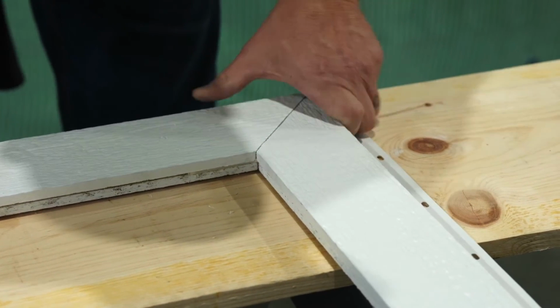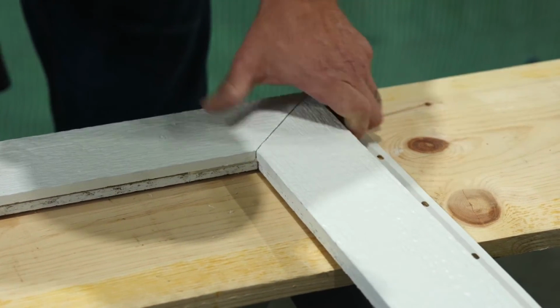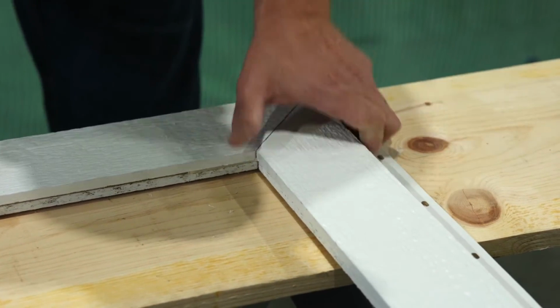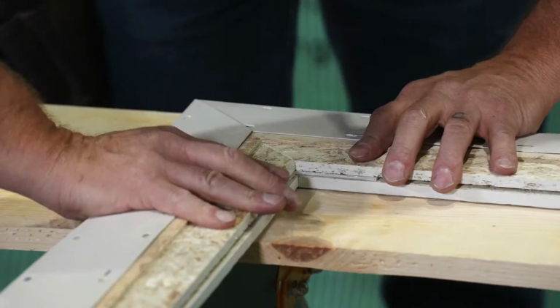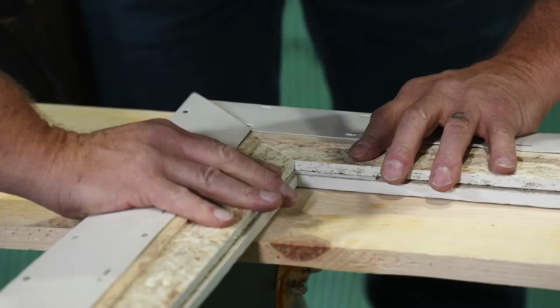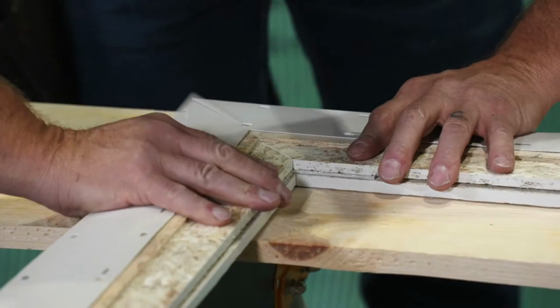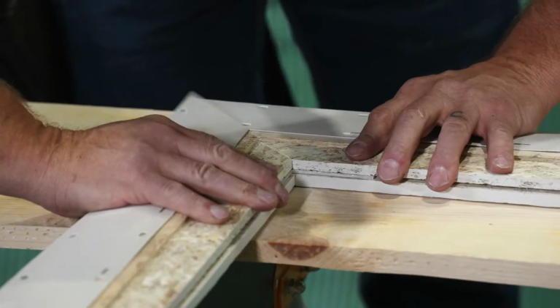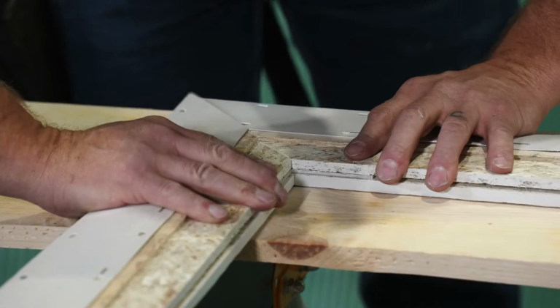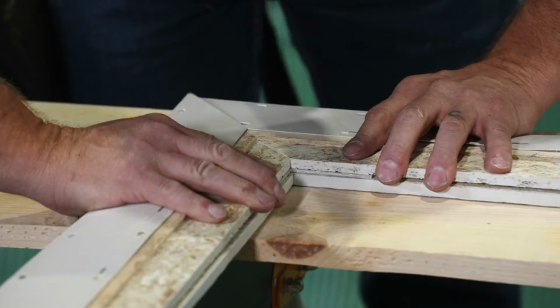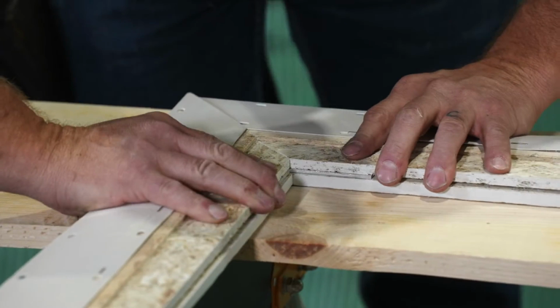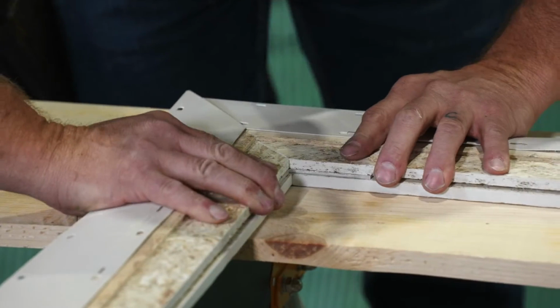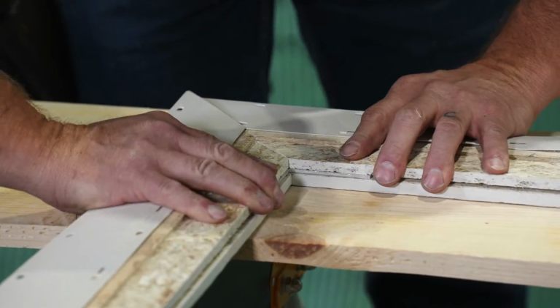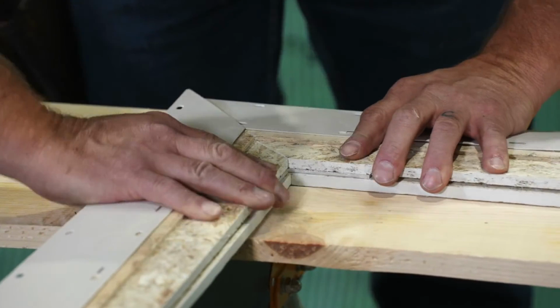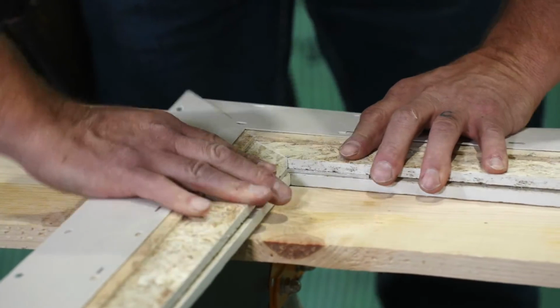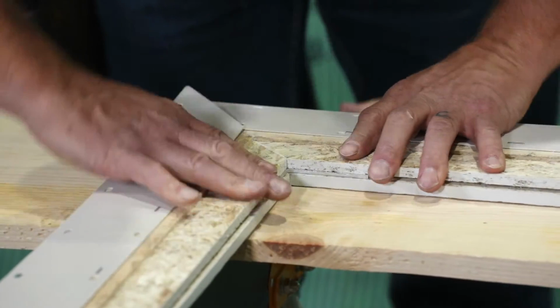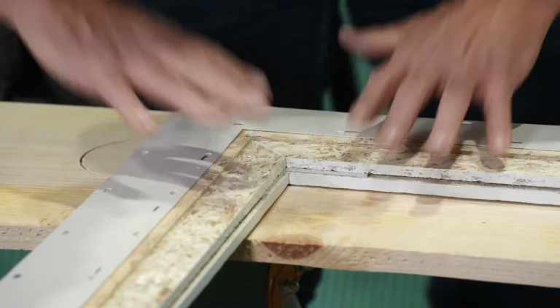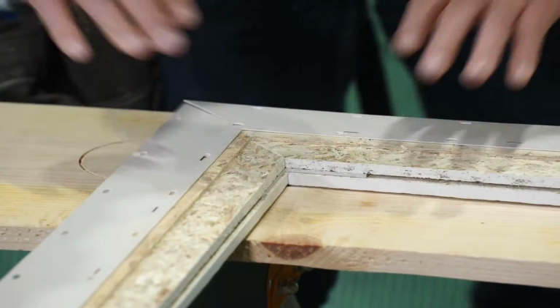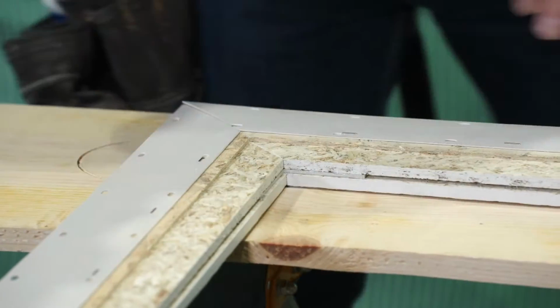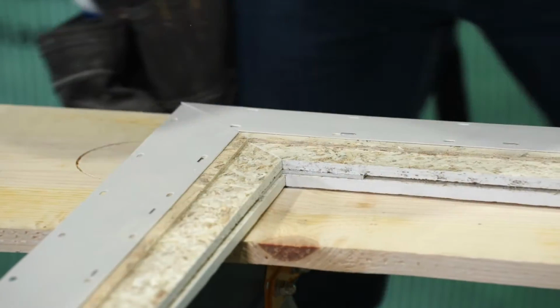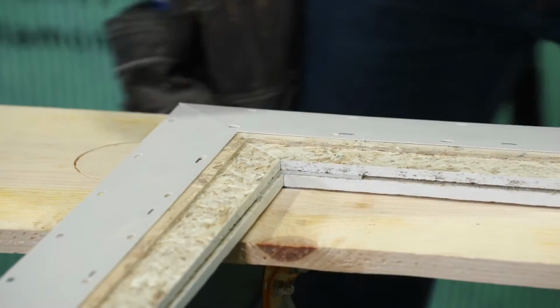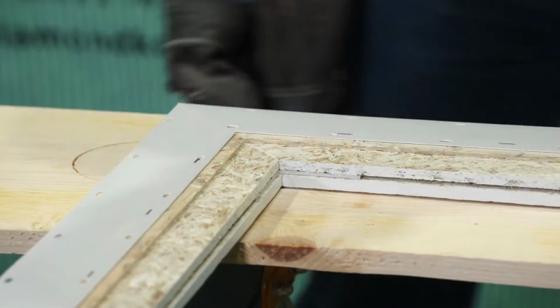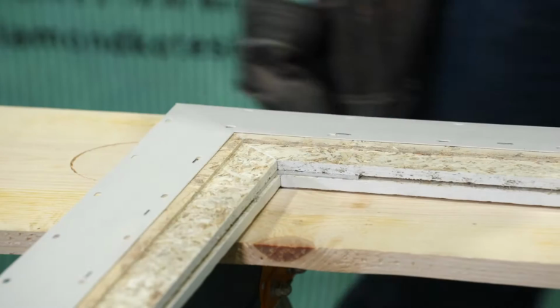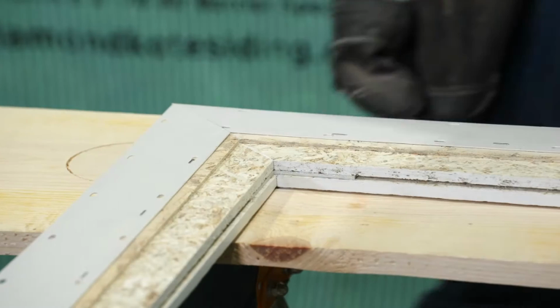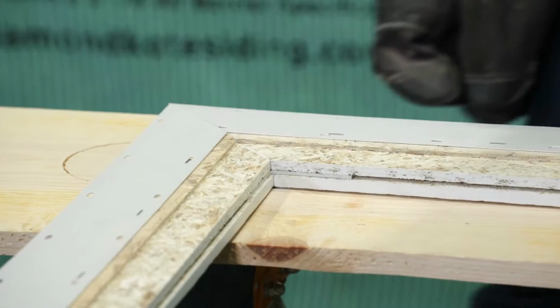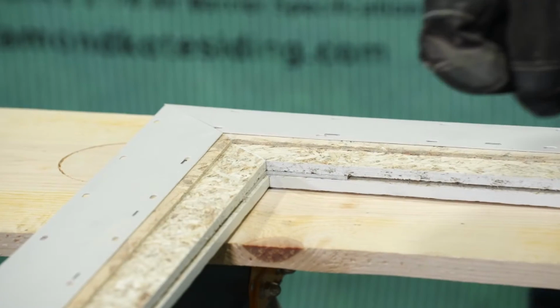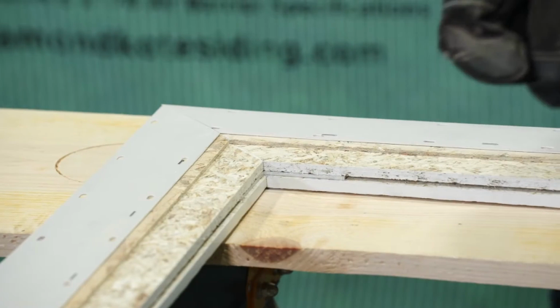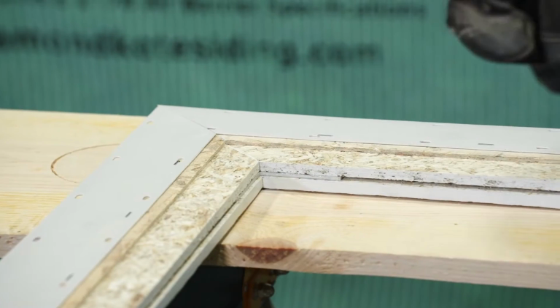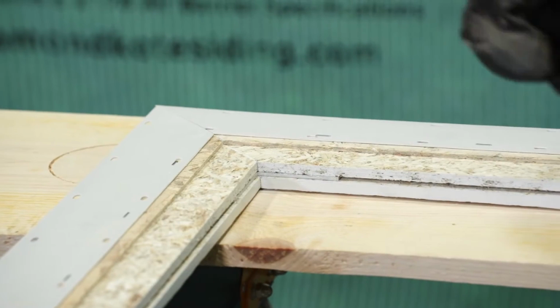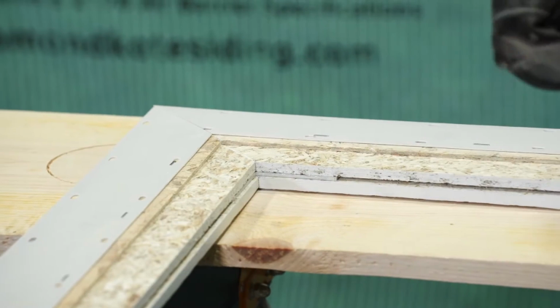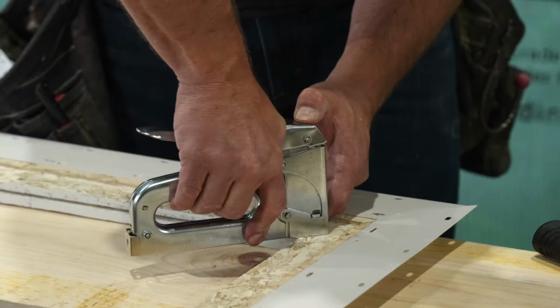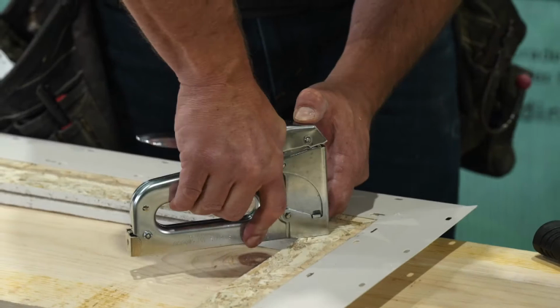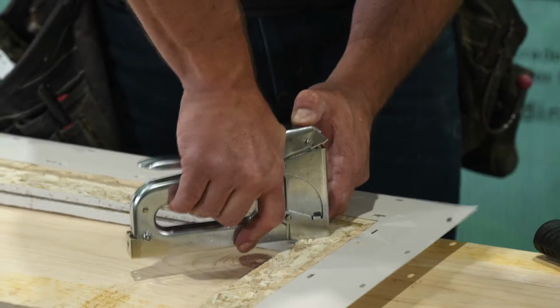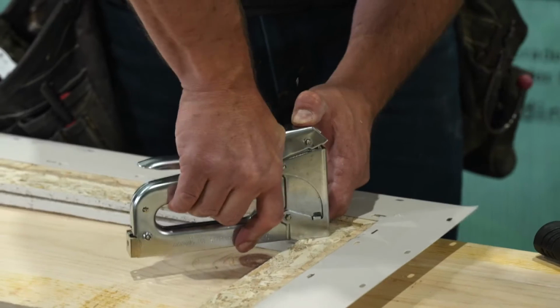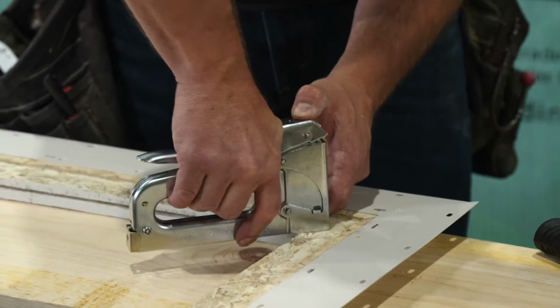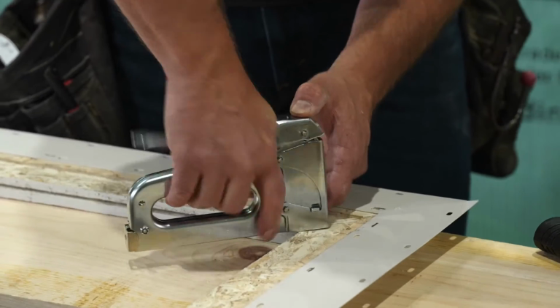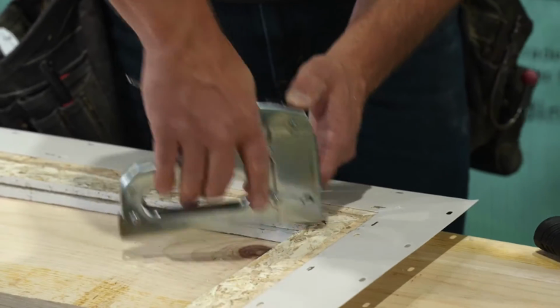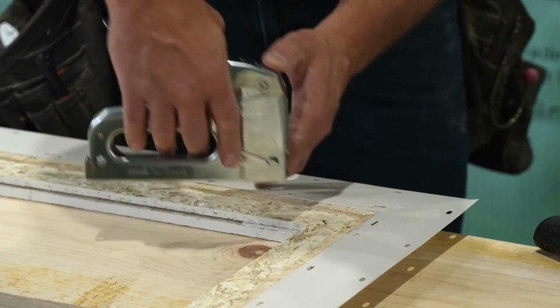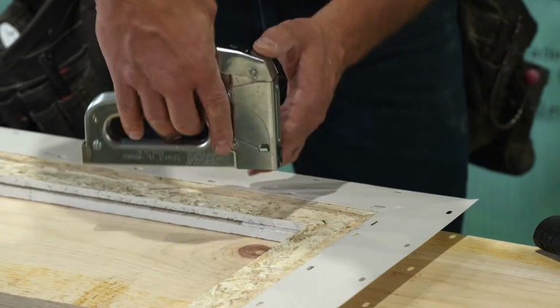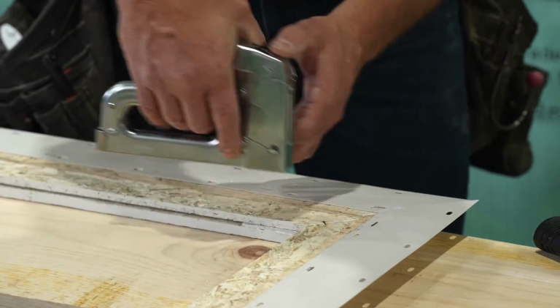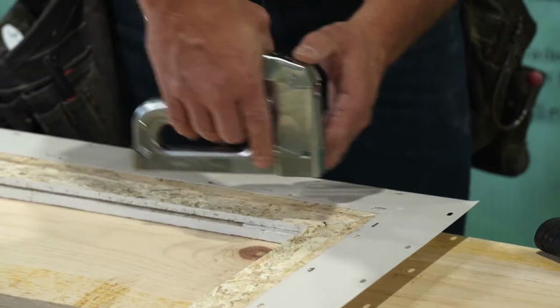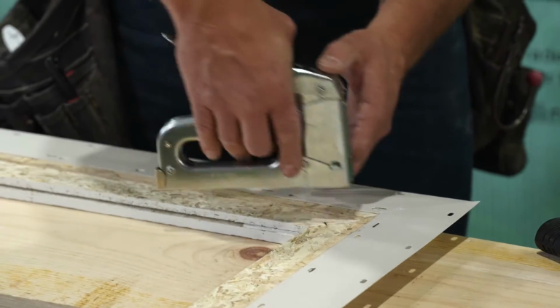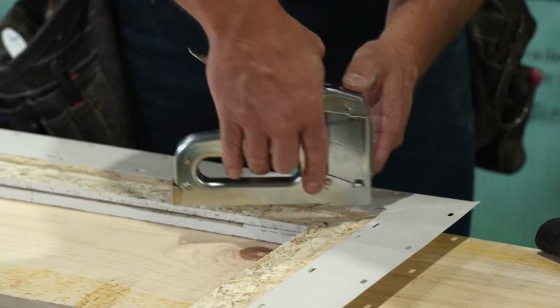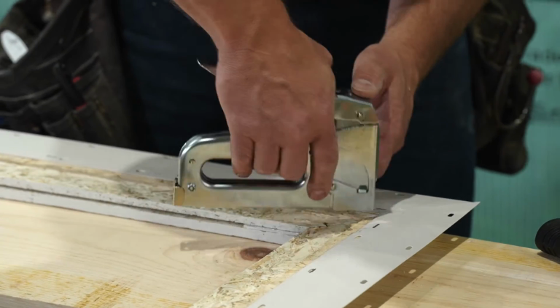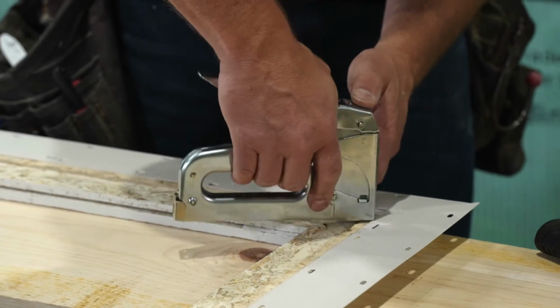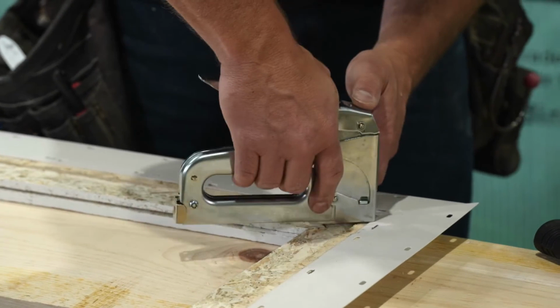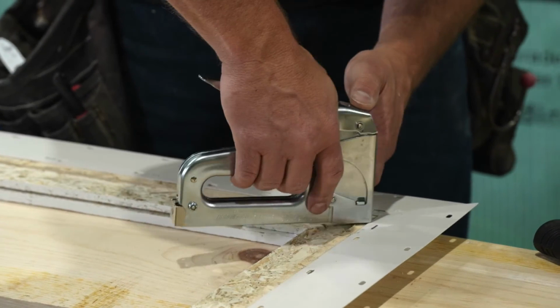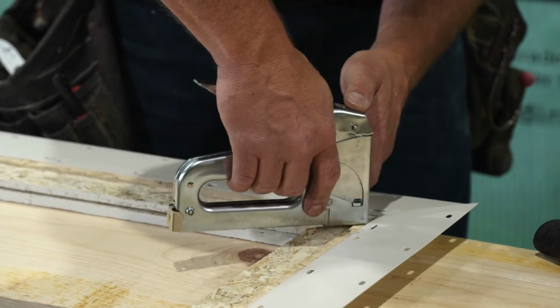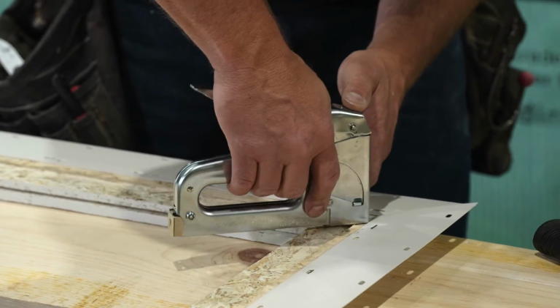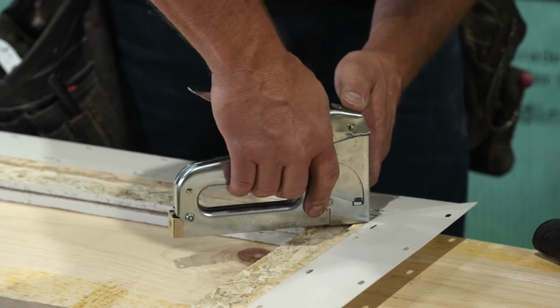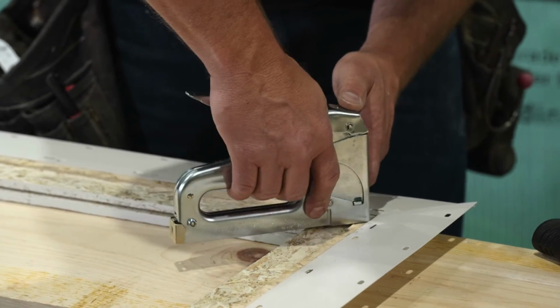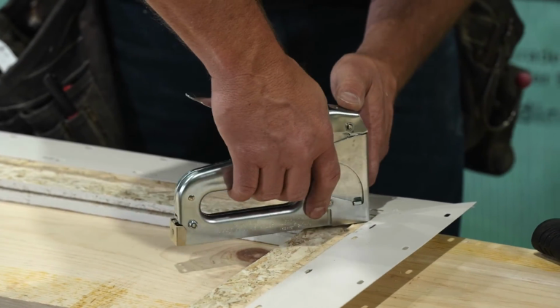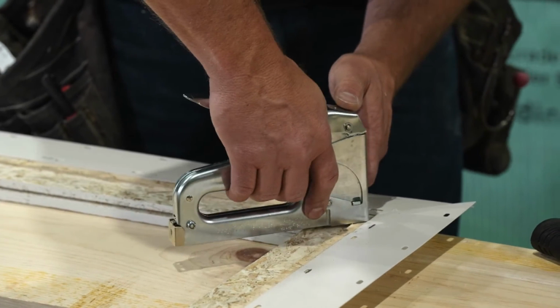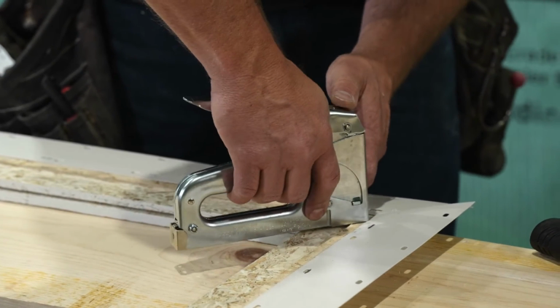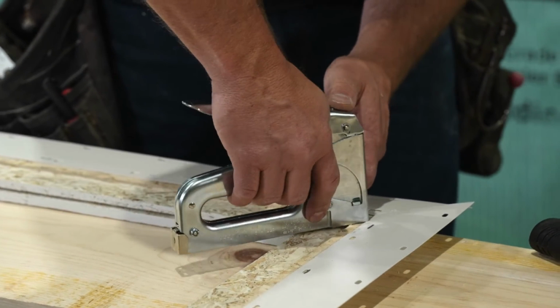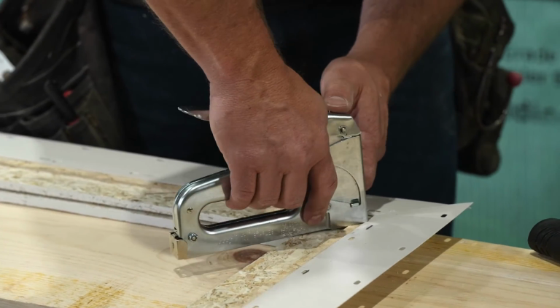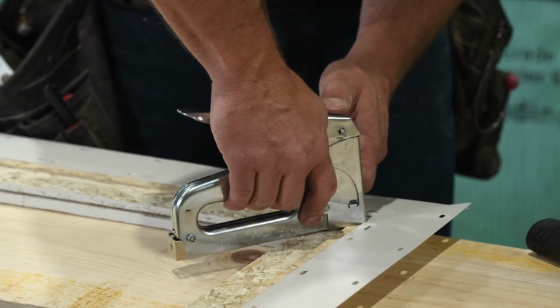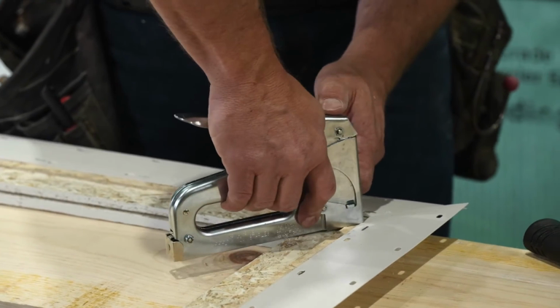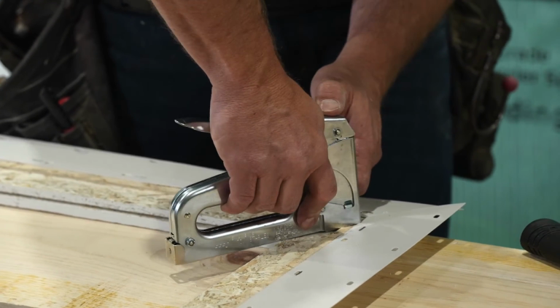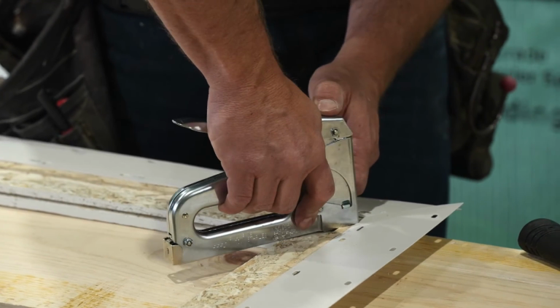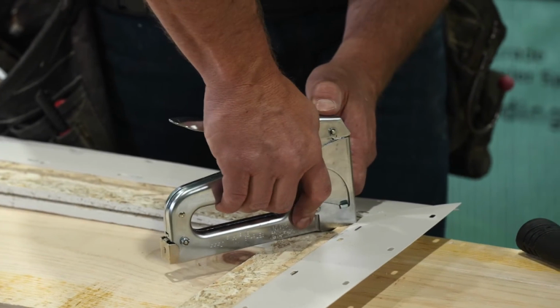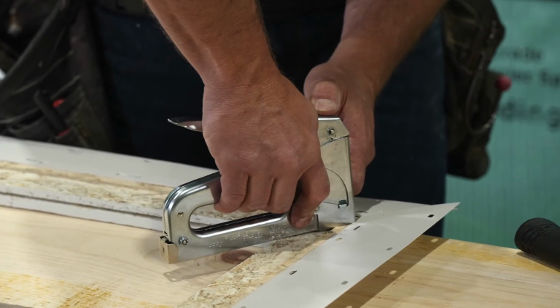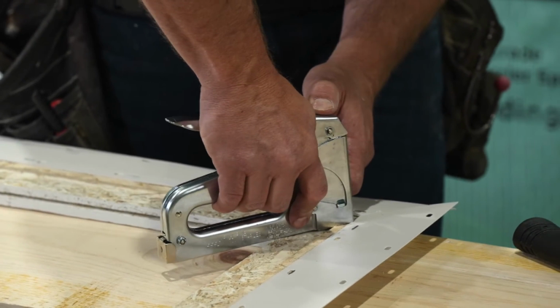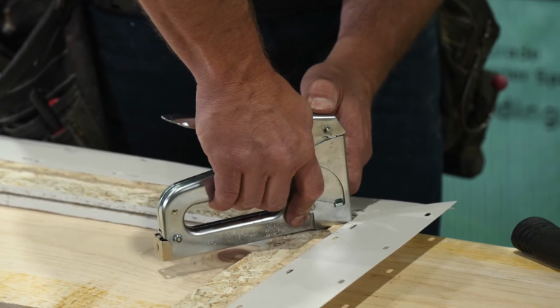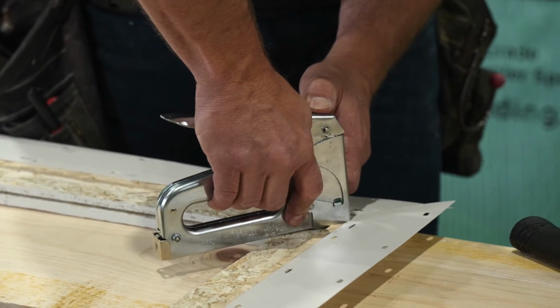When the miter cuts of trim pieces are aligned, staple the back of the miters together using a 3/8 non-corrosive staple.